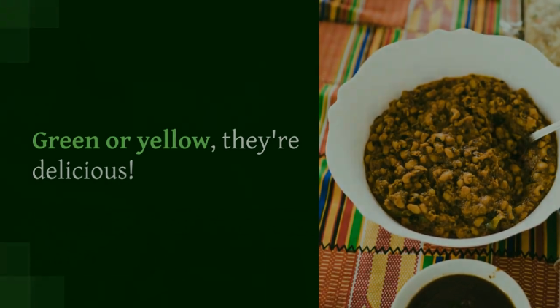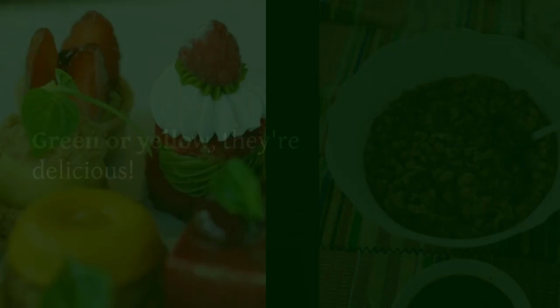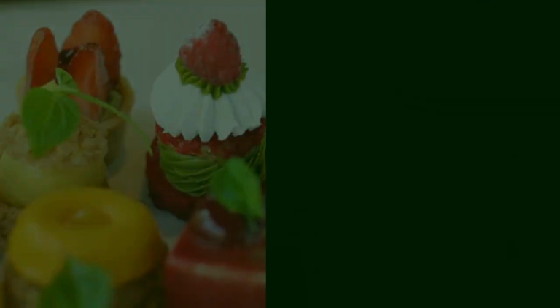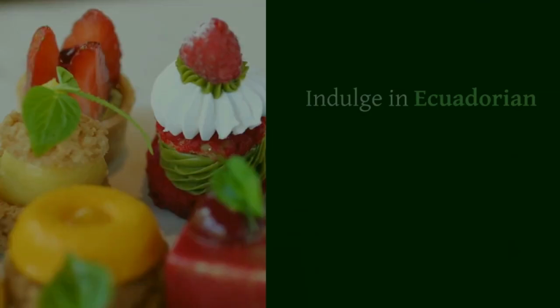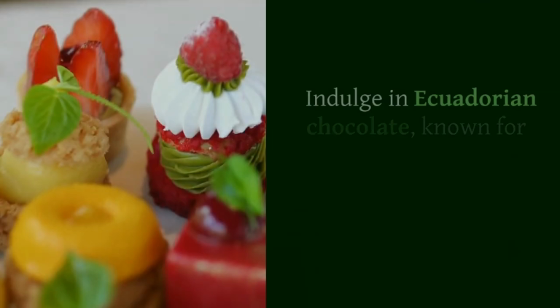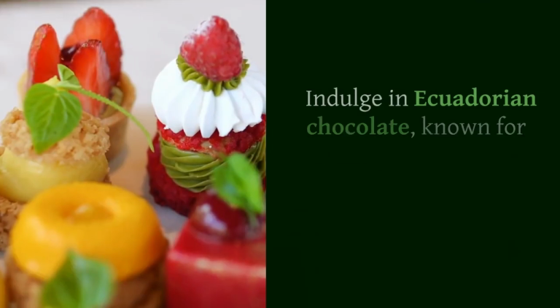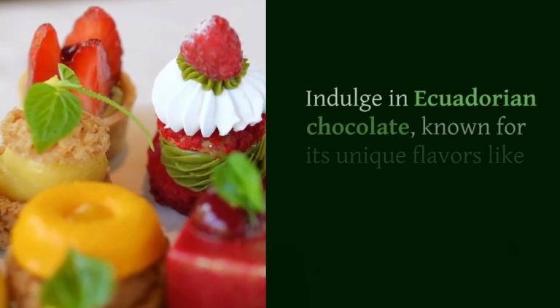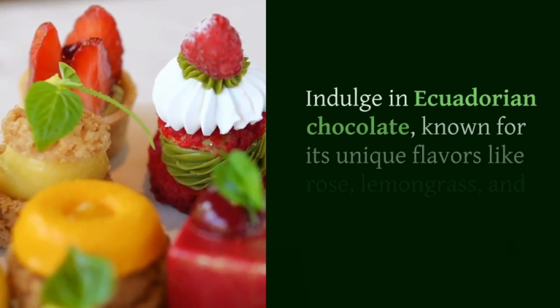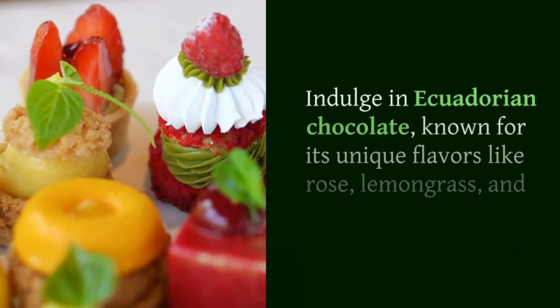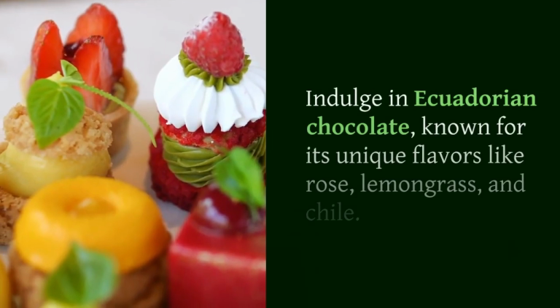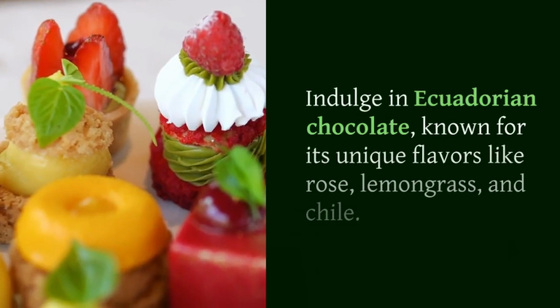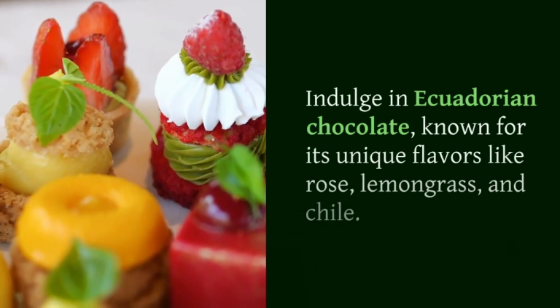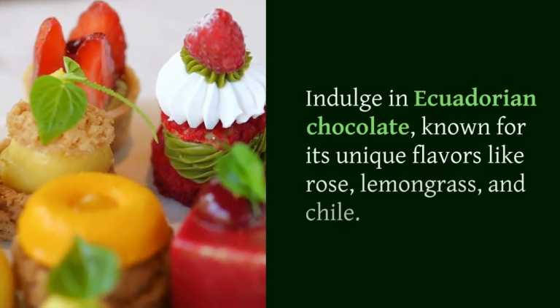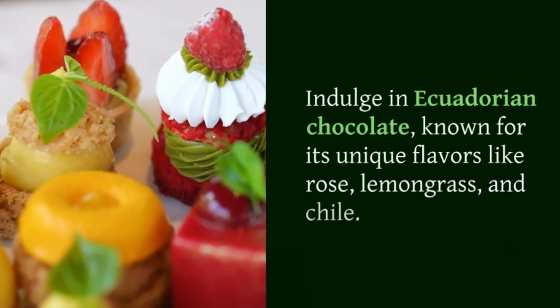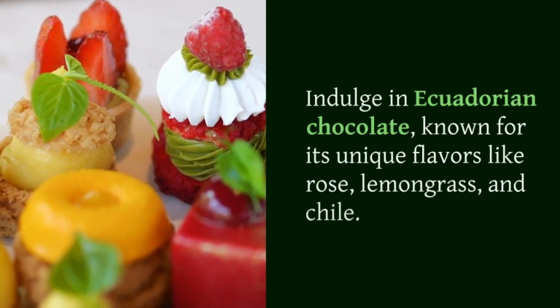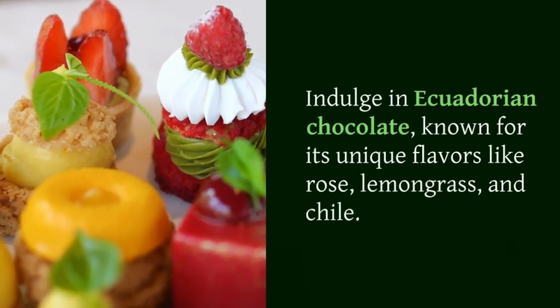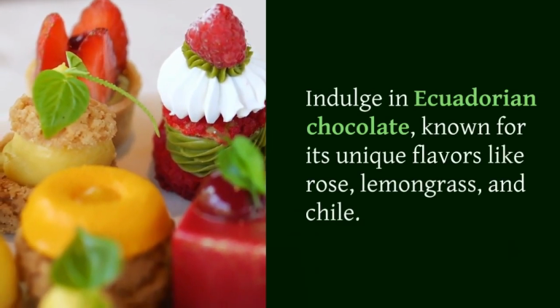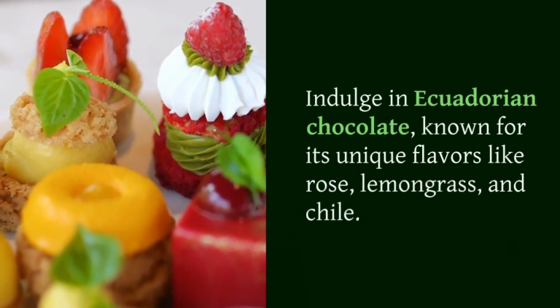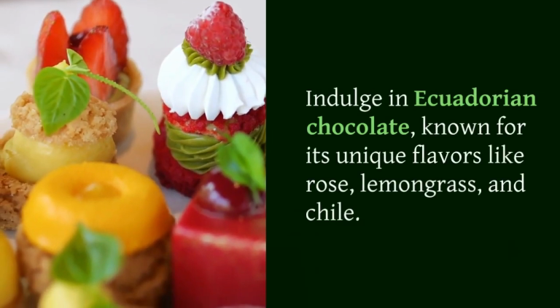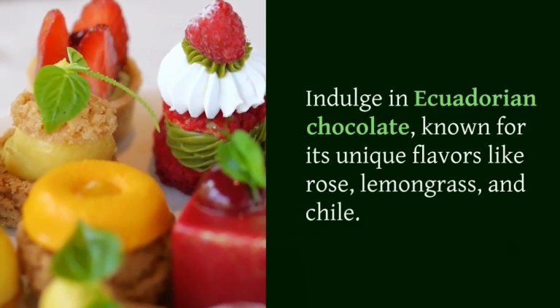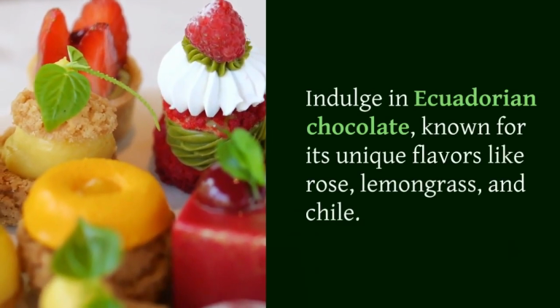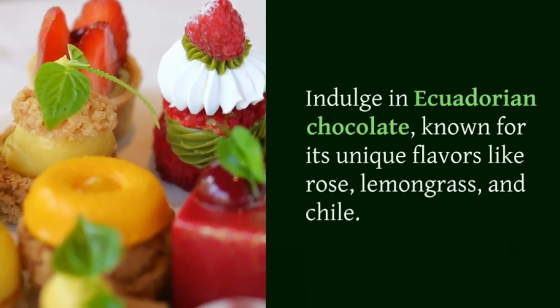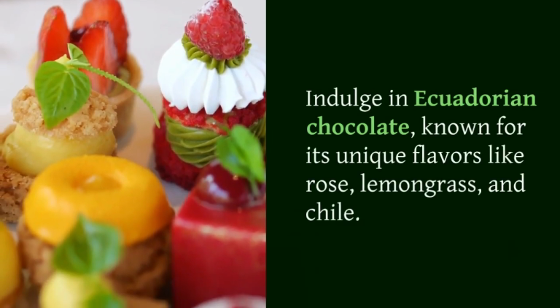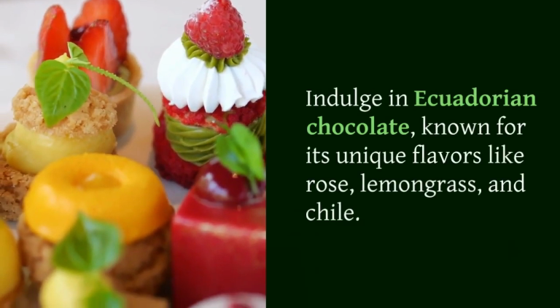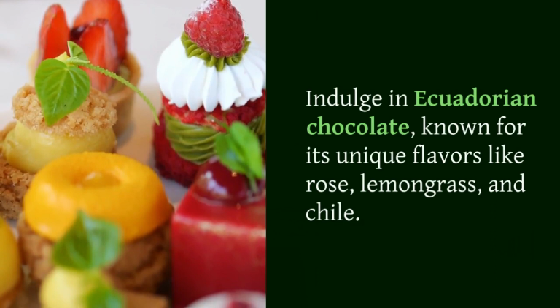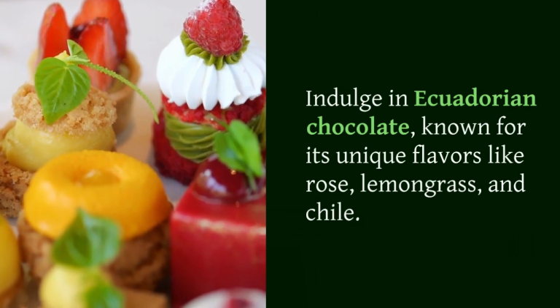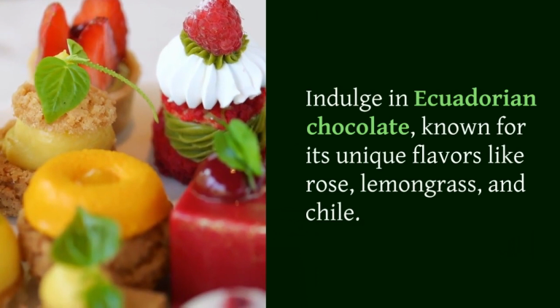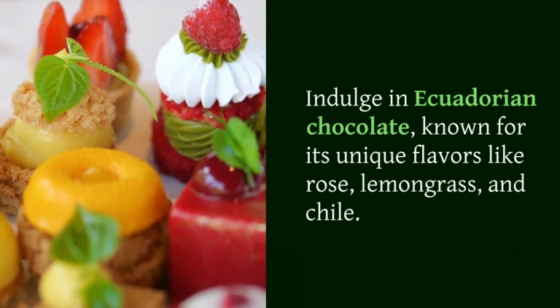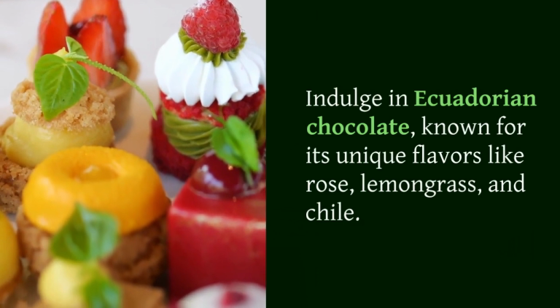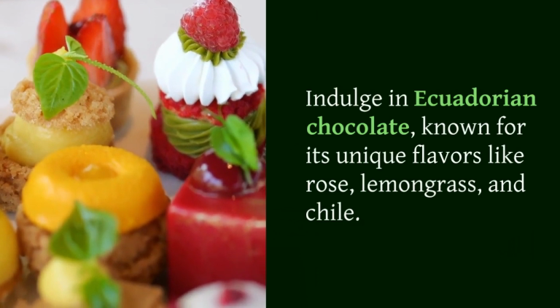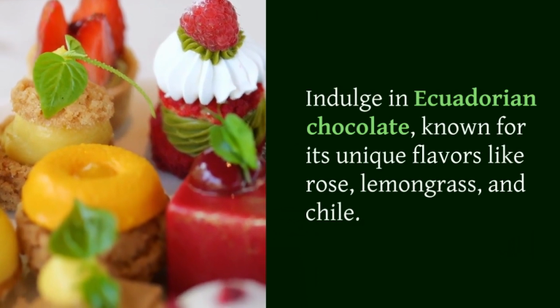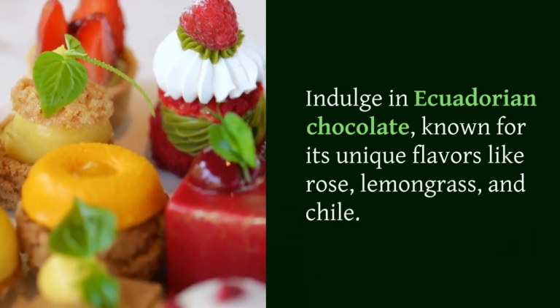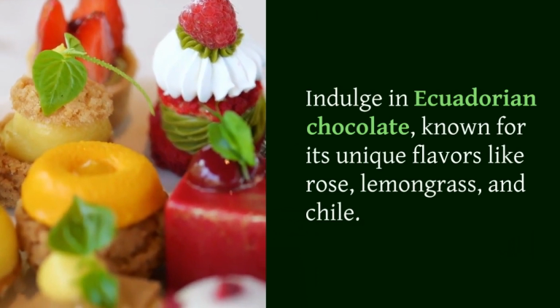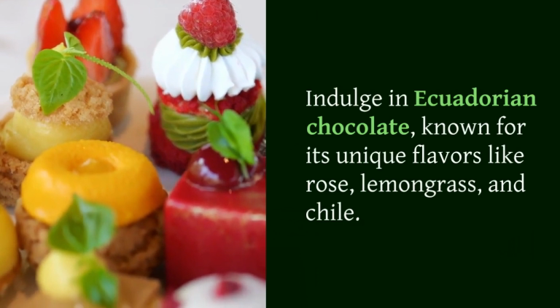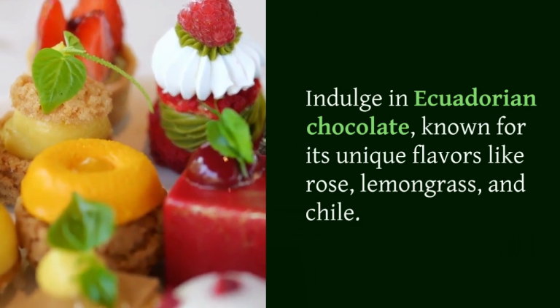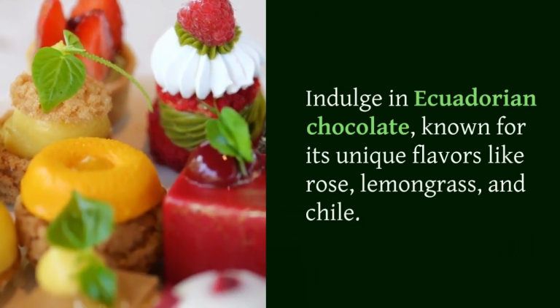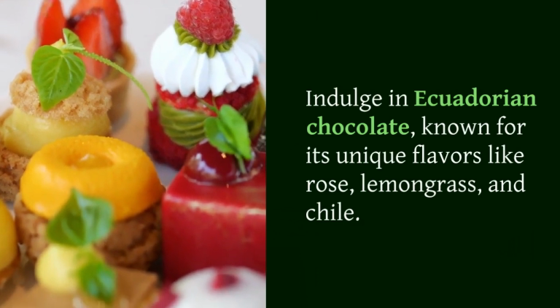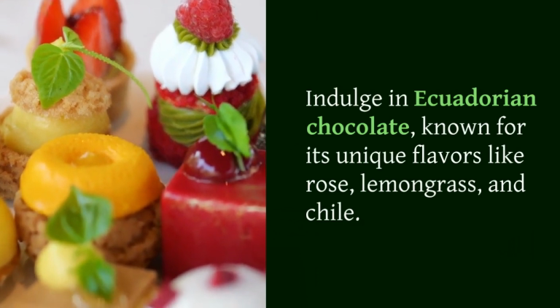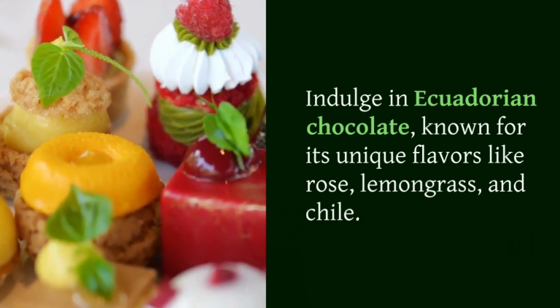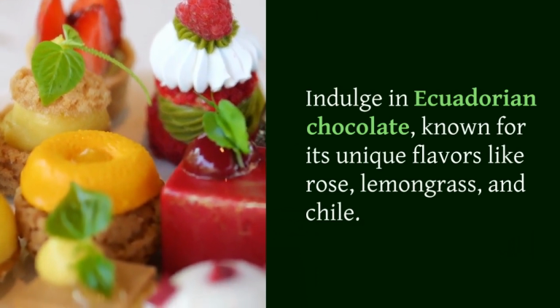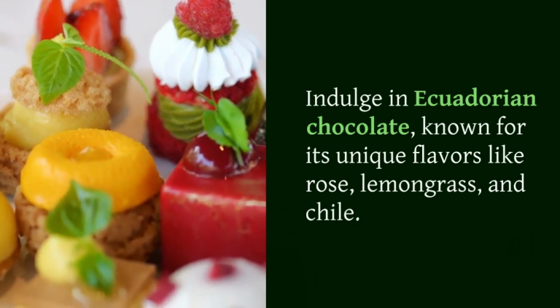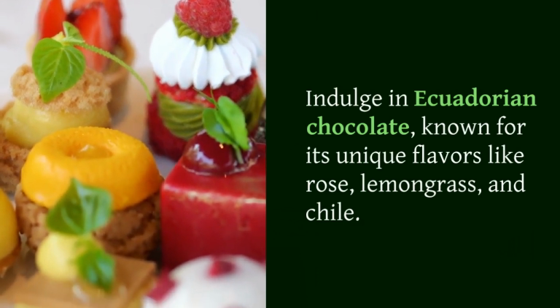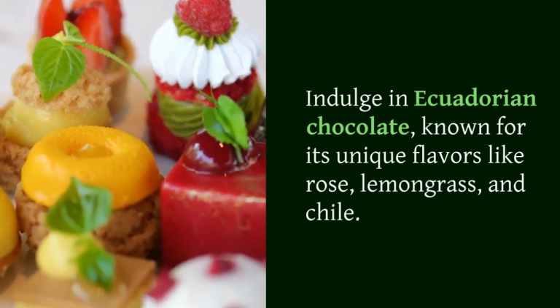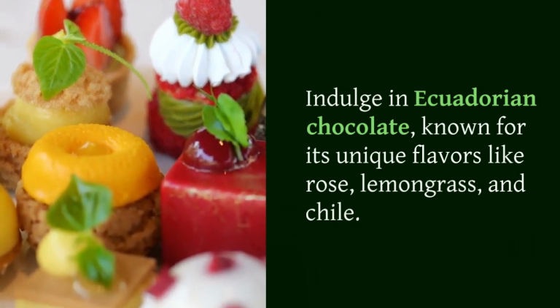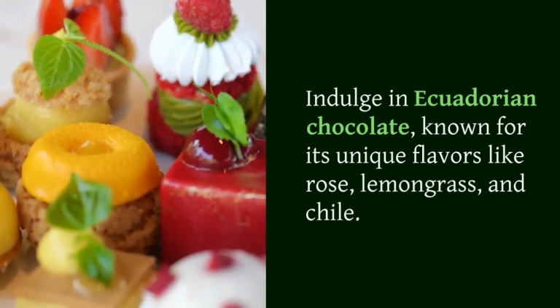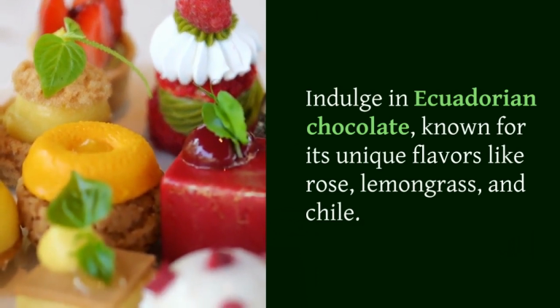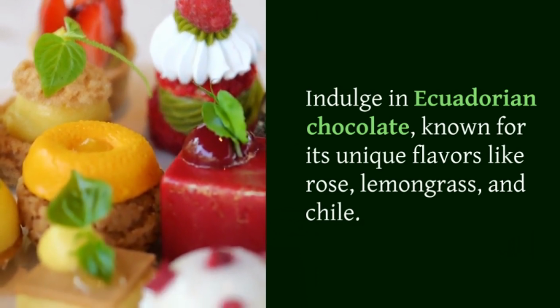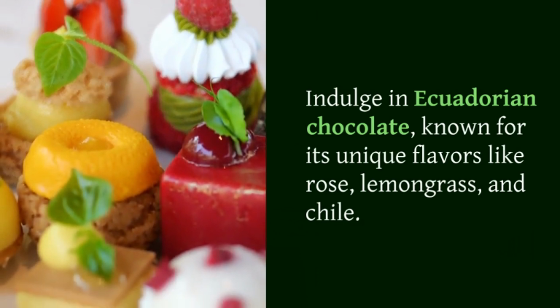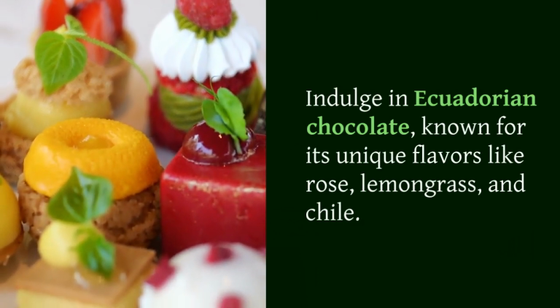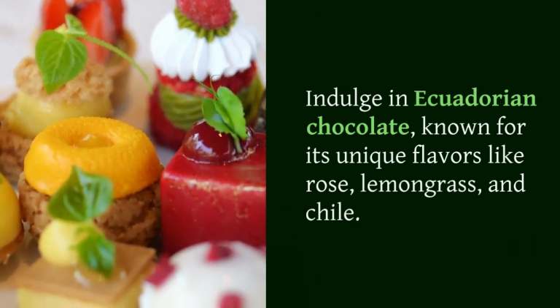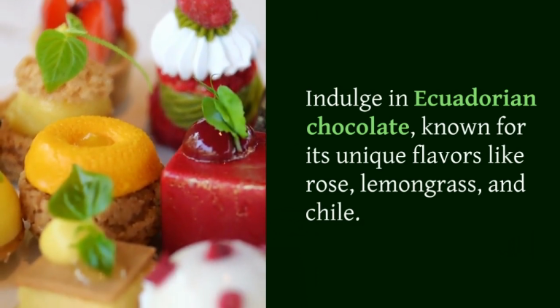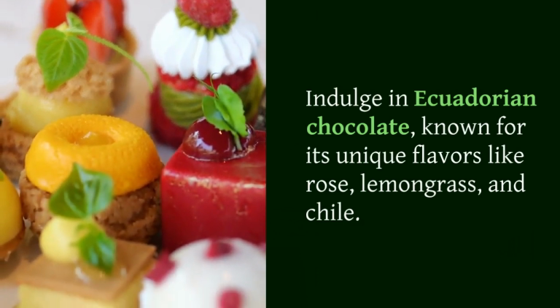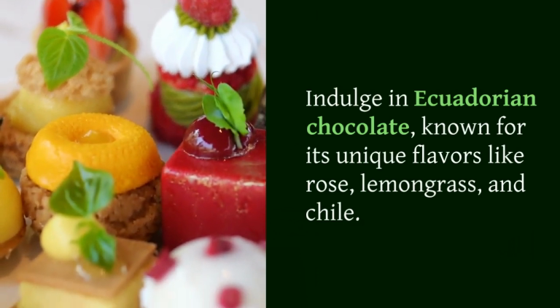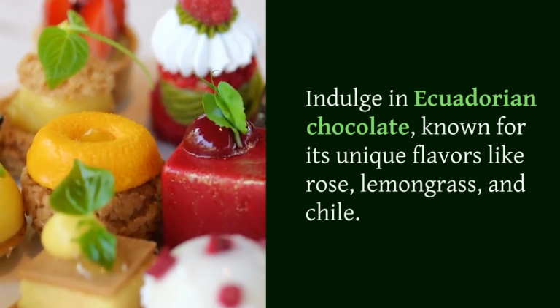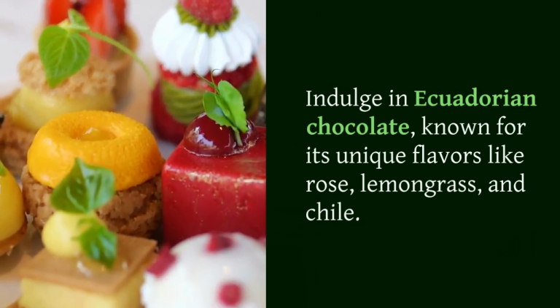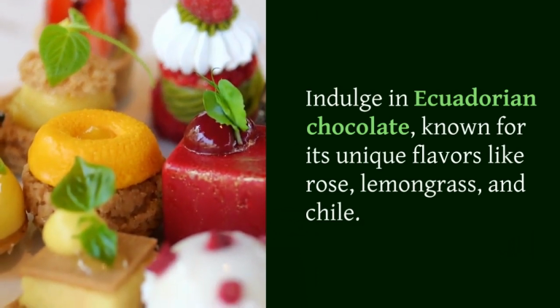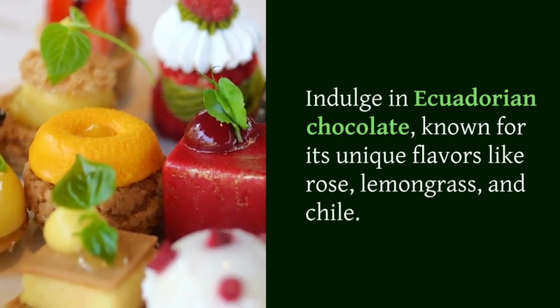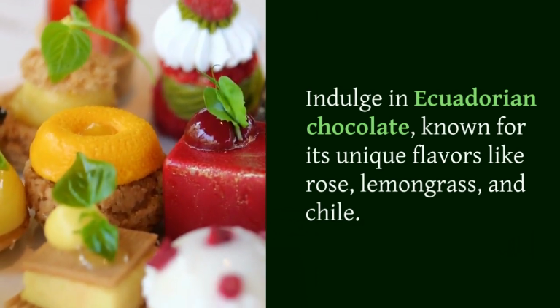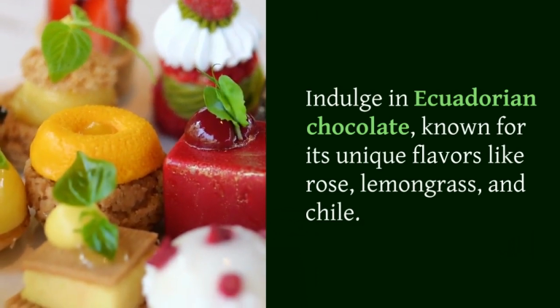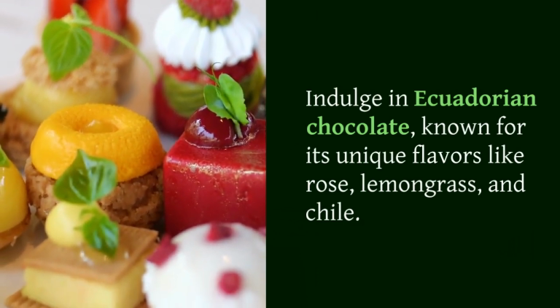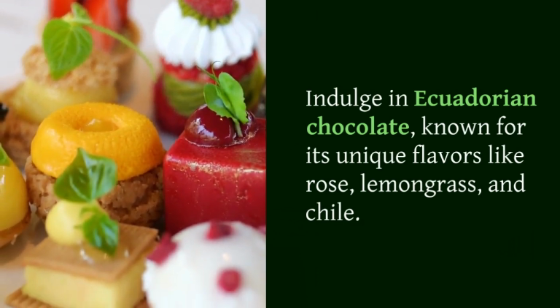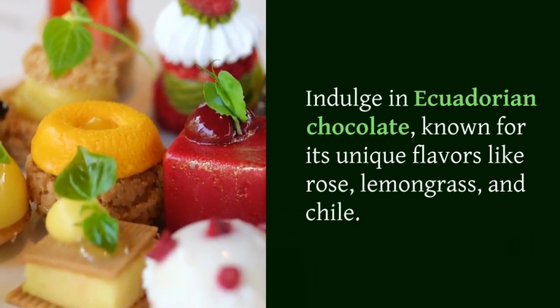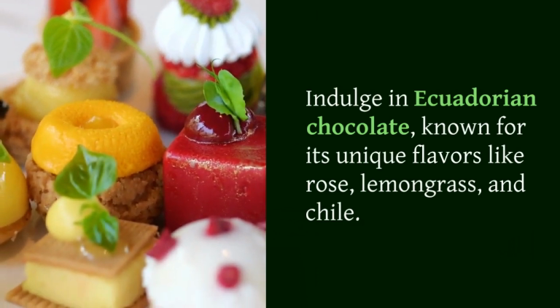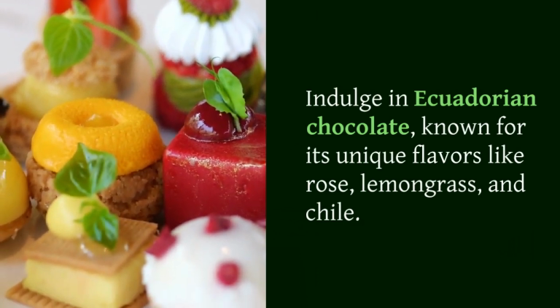Indulge in Ecuadorian chocolate, known for its unique flavors like rose, lemongrass, and chile.